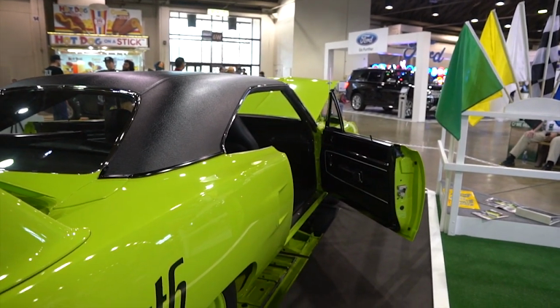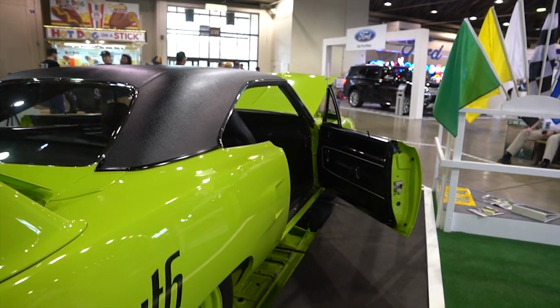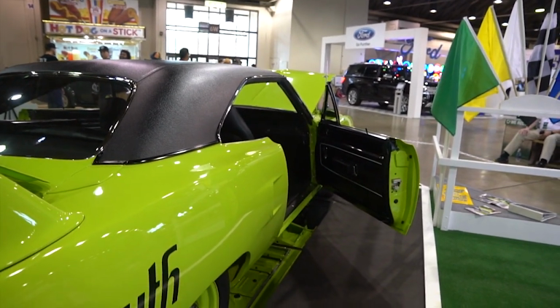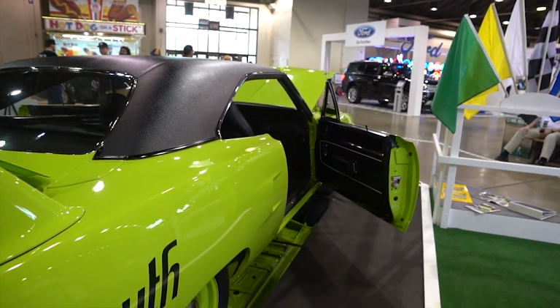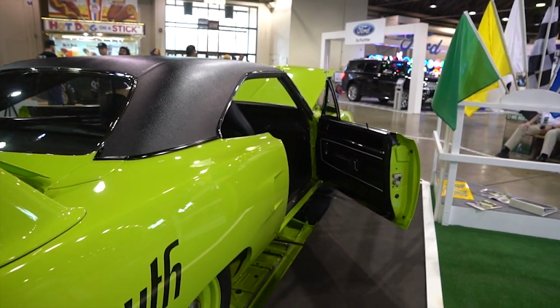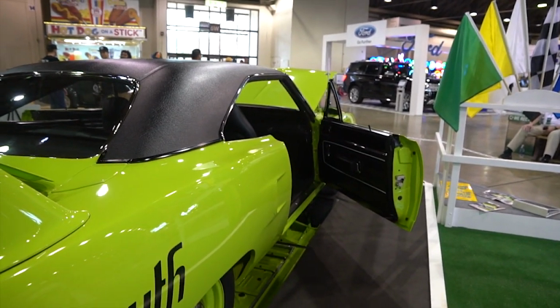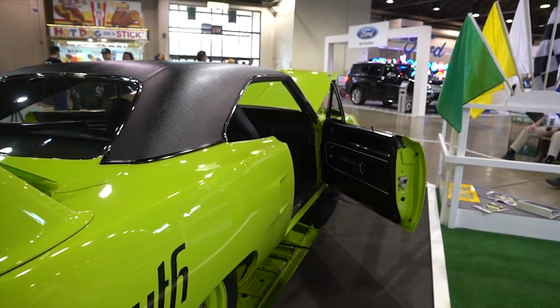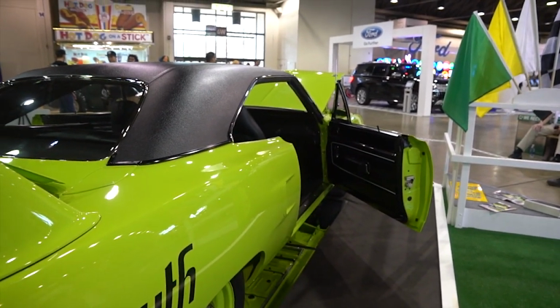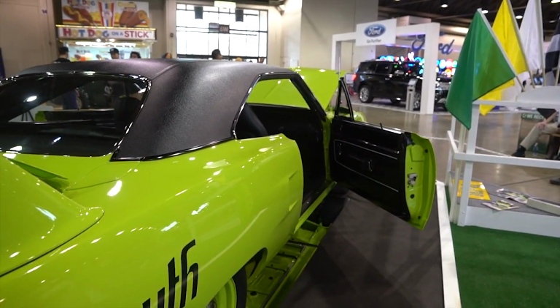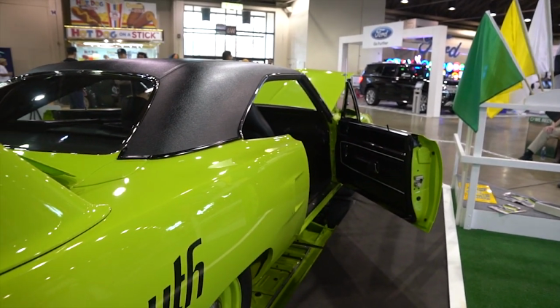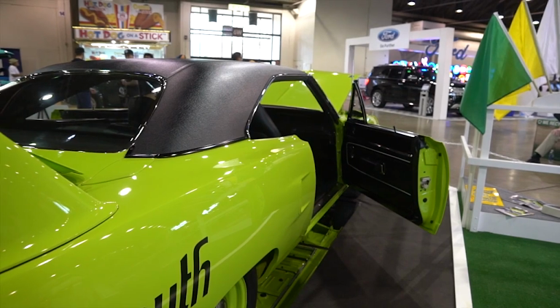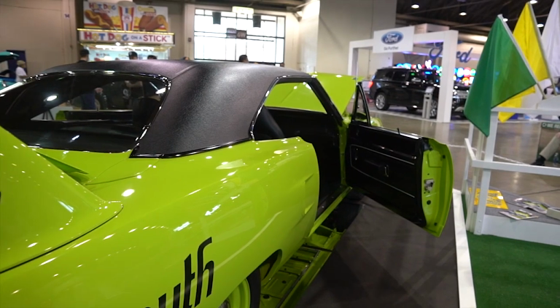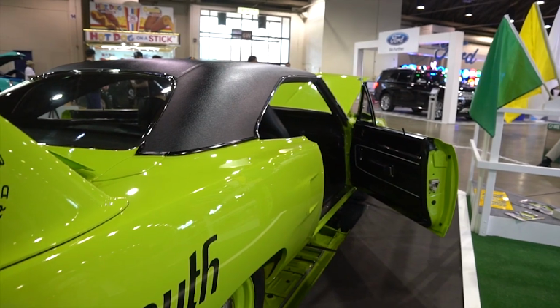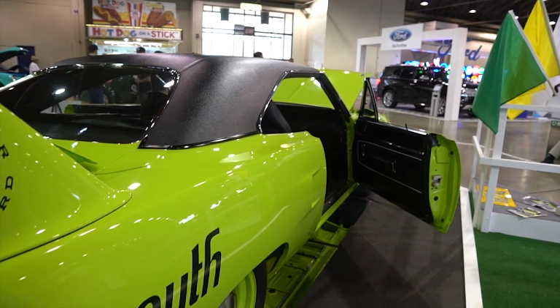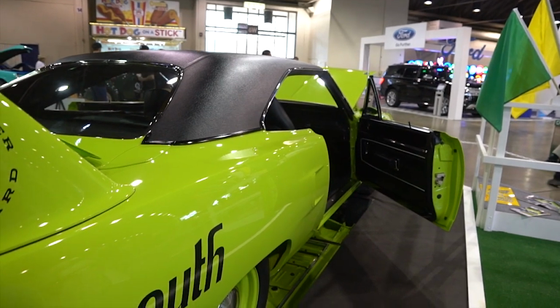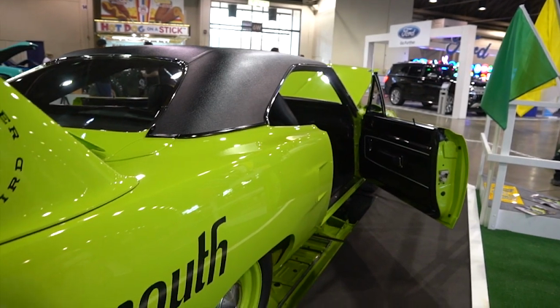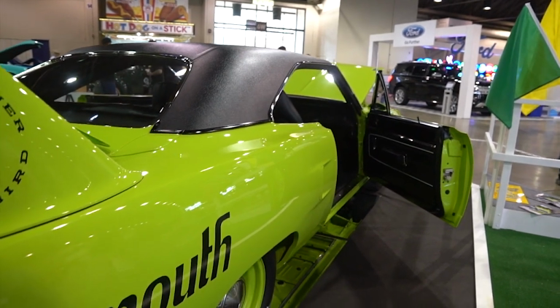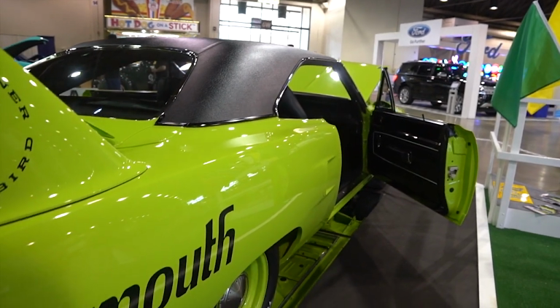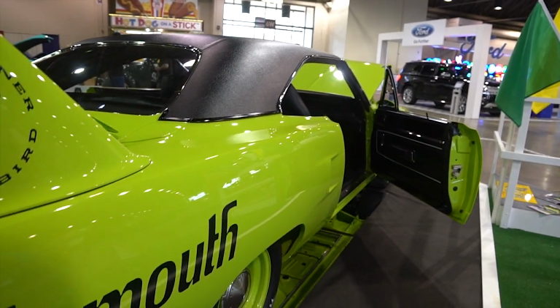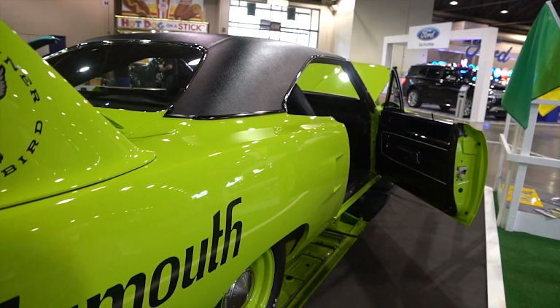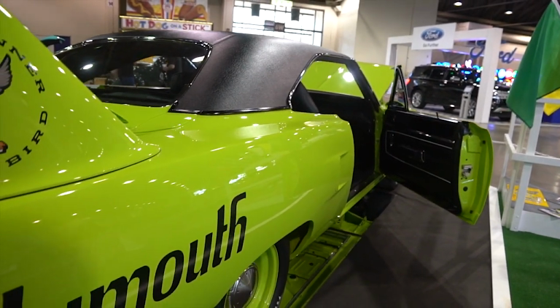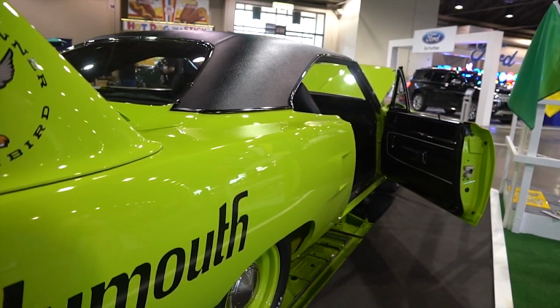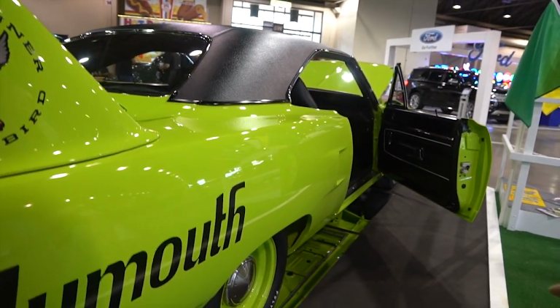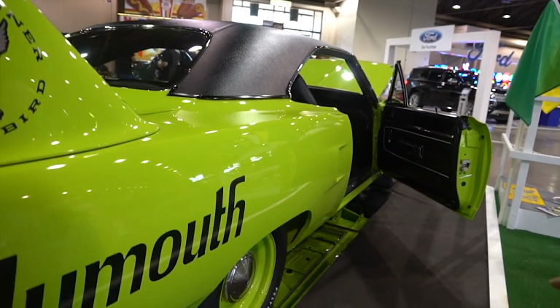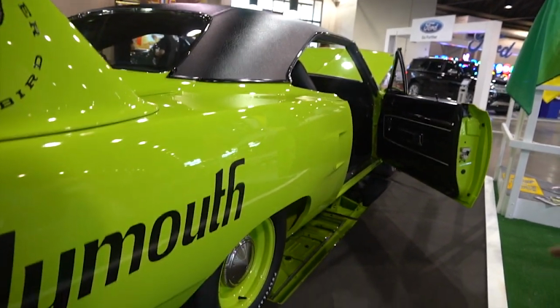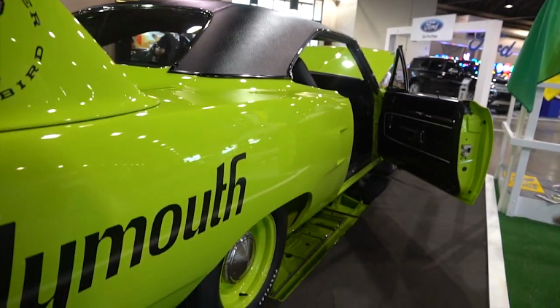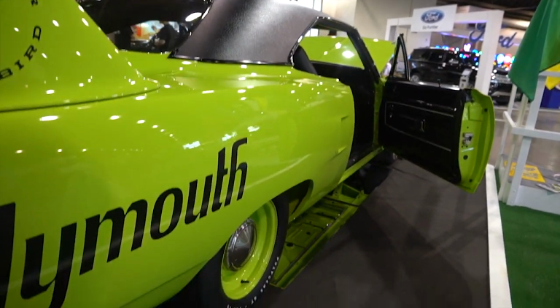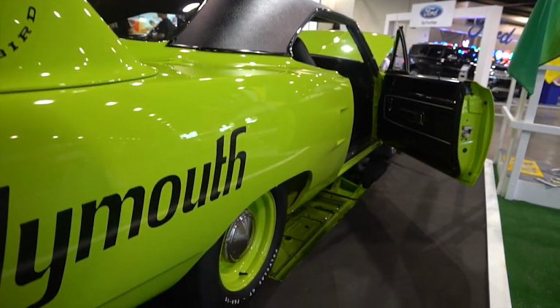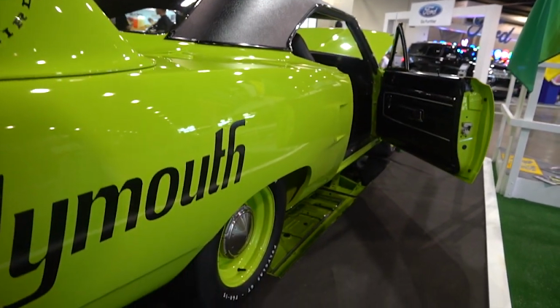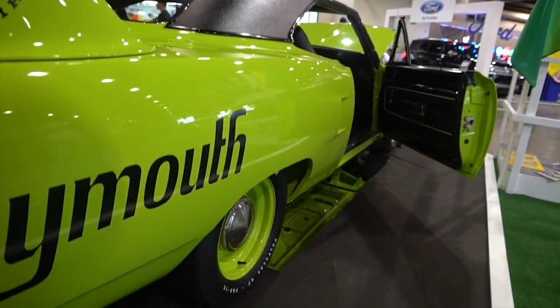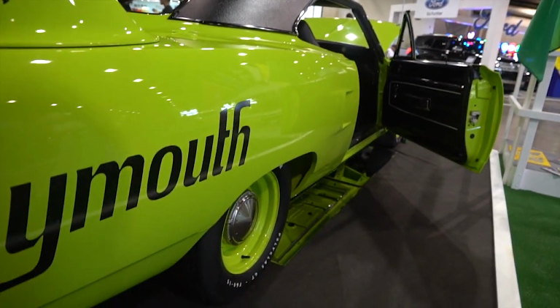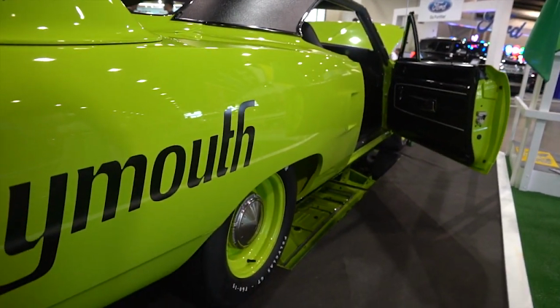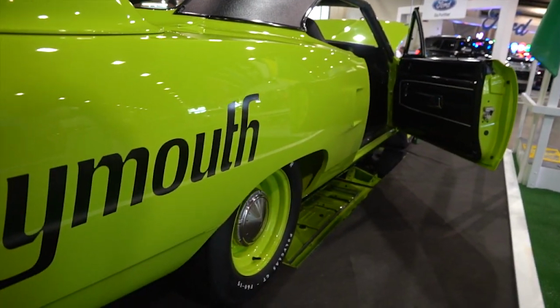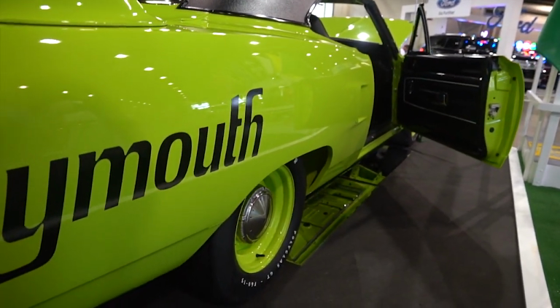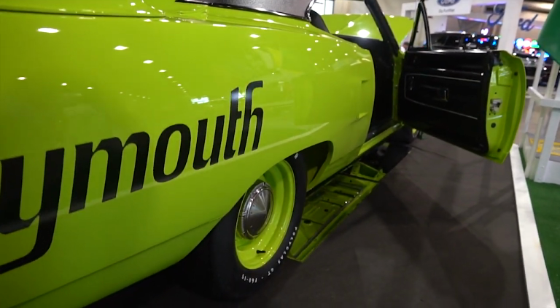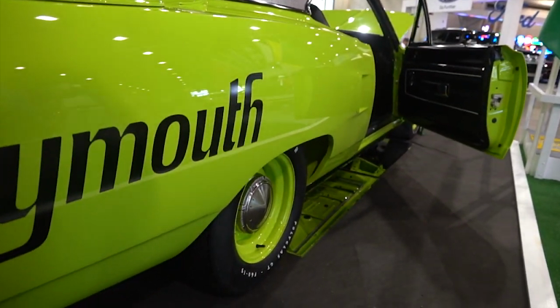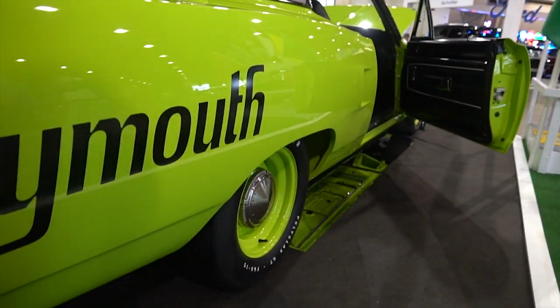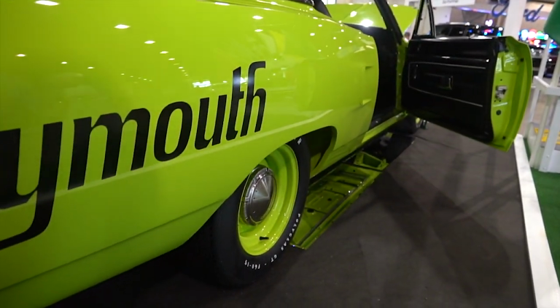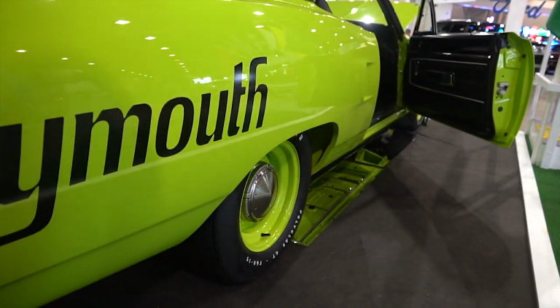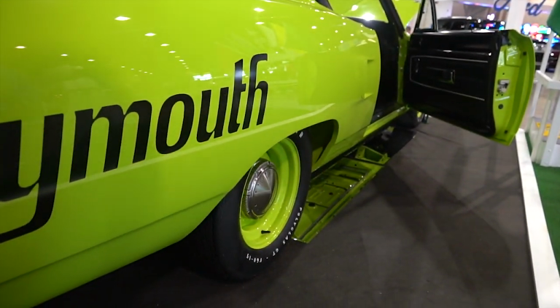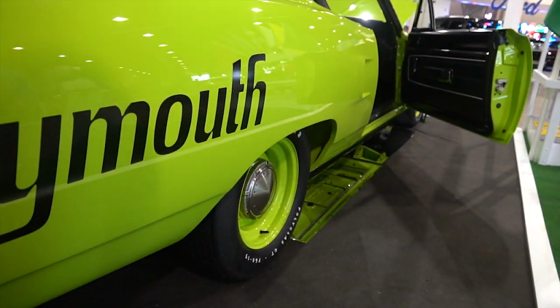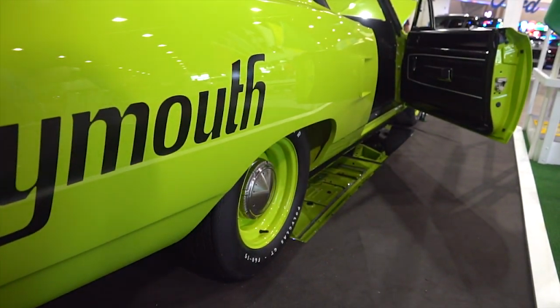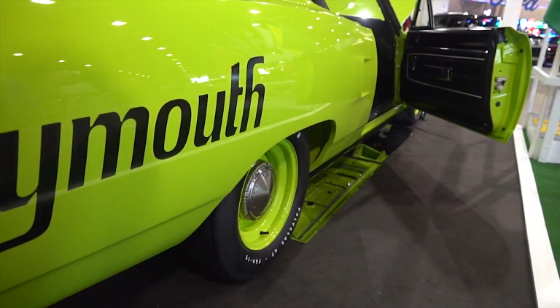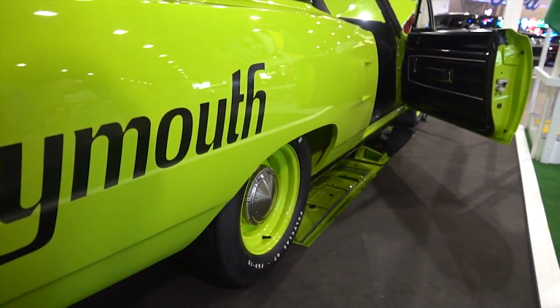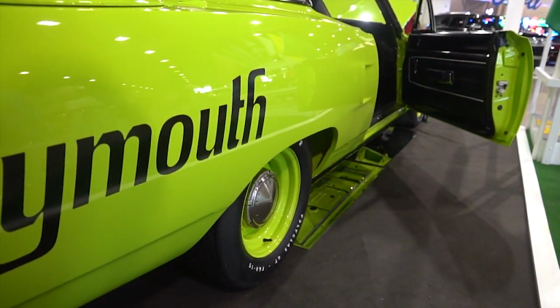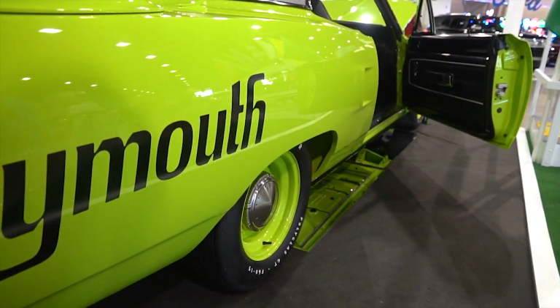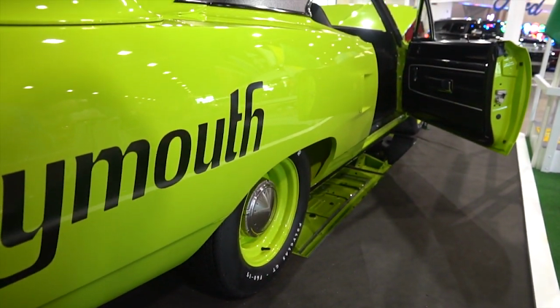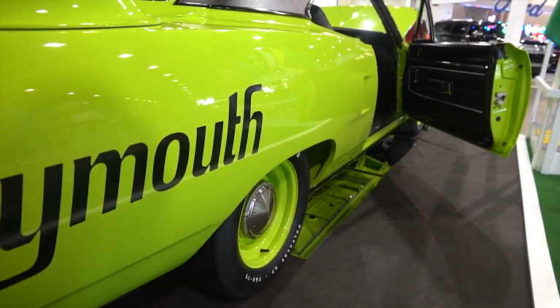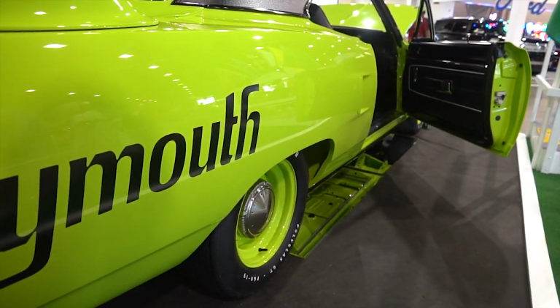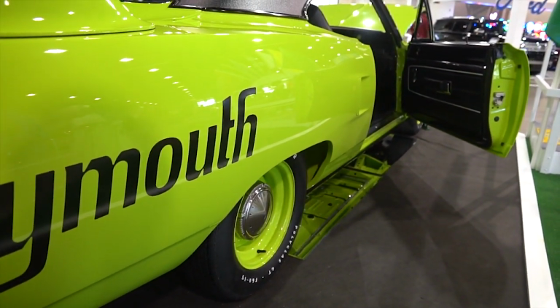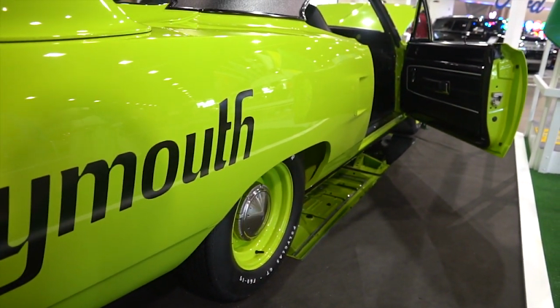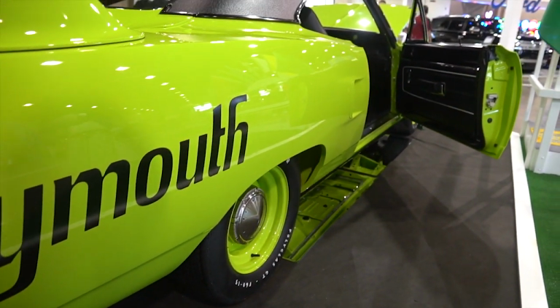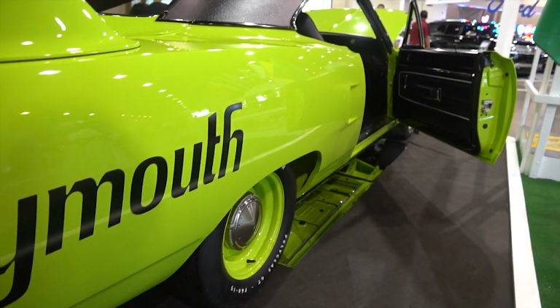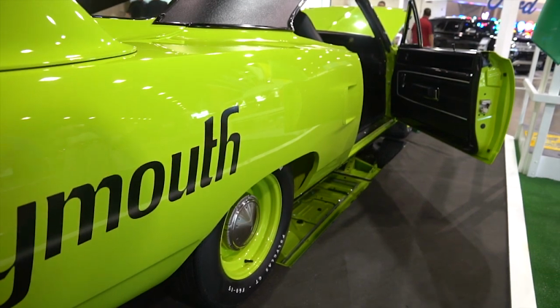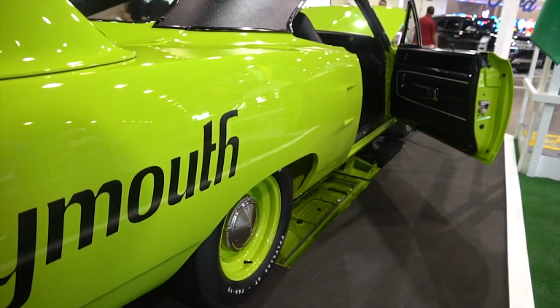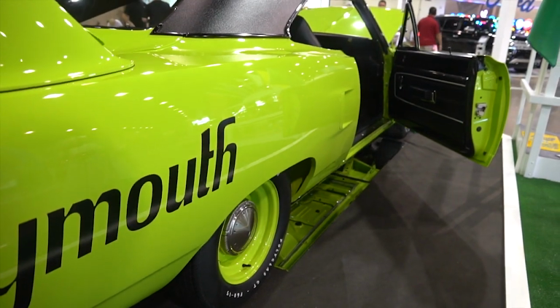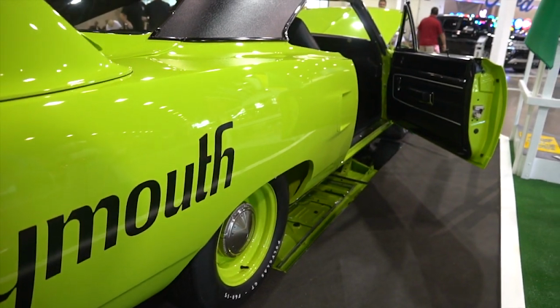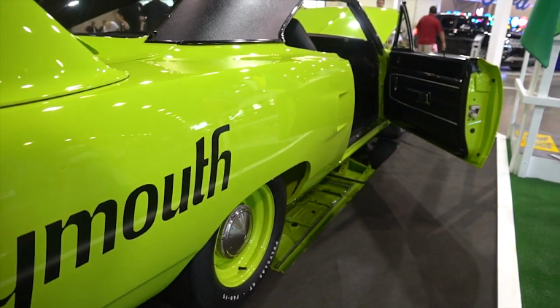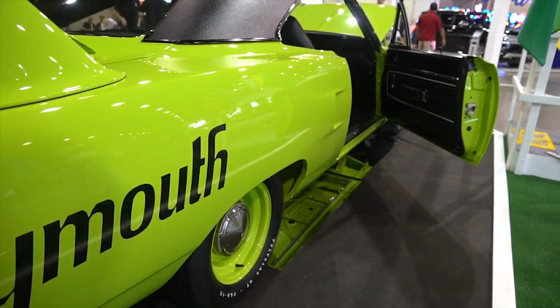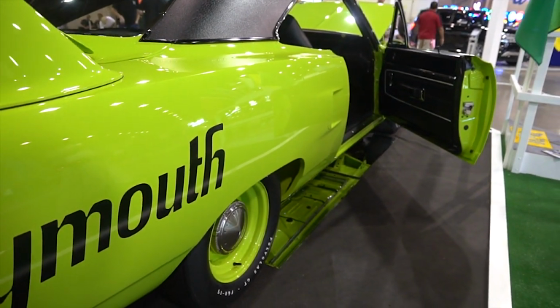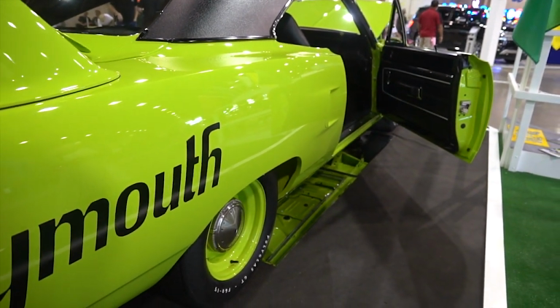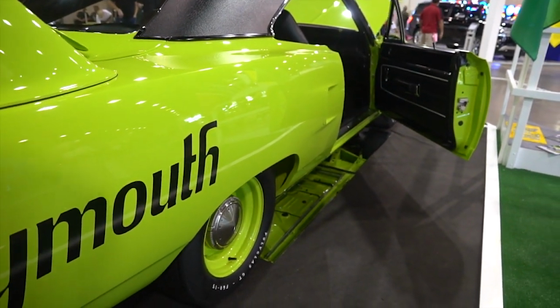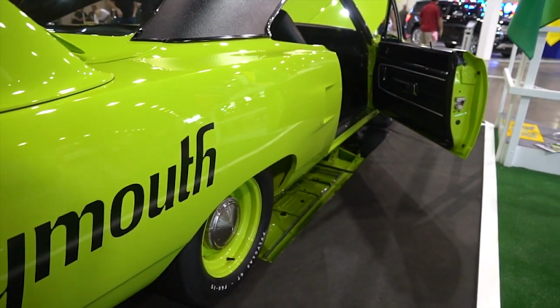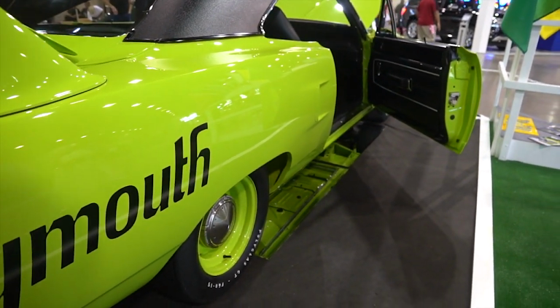All Superbirds that were Hemi engine cars had to have the steel wheels. That's why this has steel wheels on it and not beautiful mags.